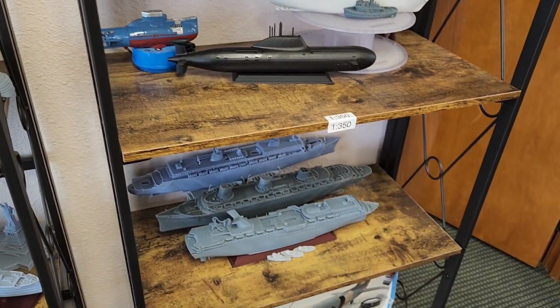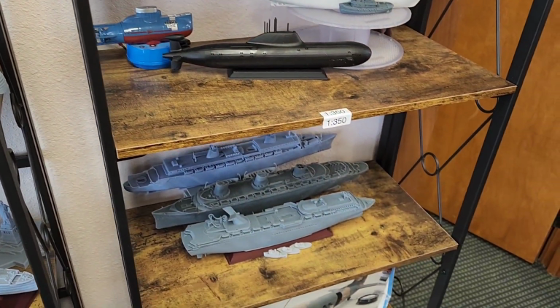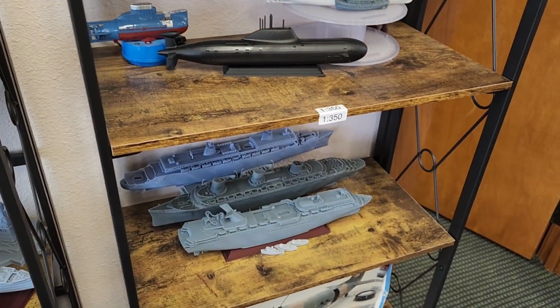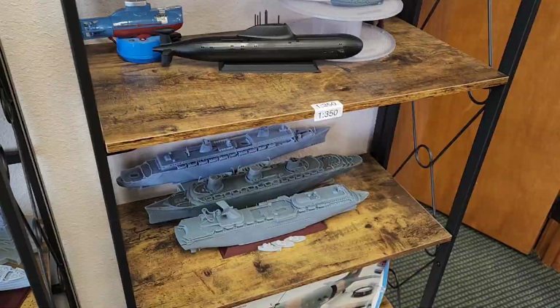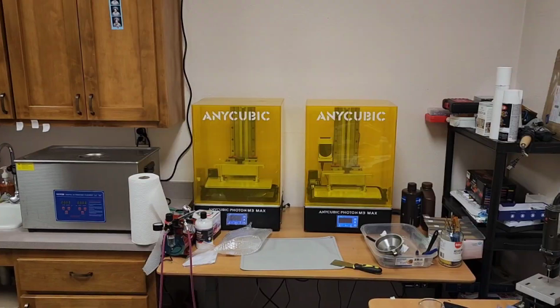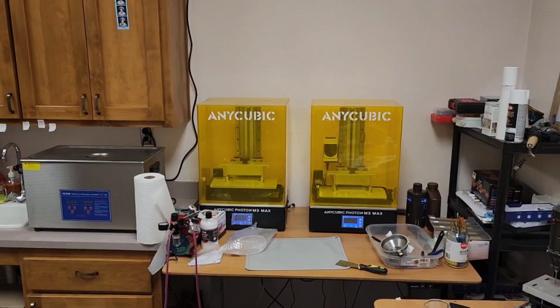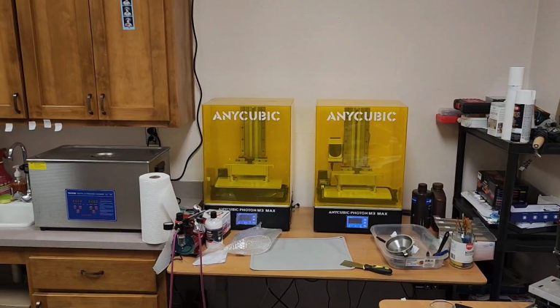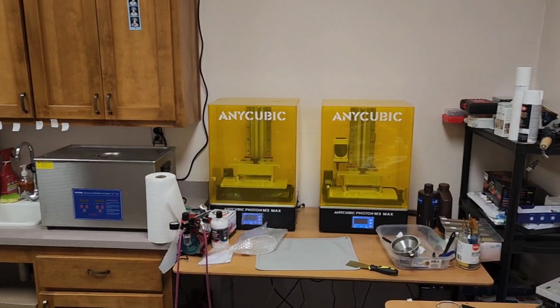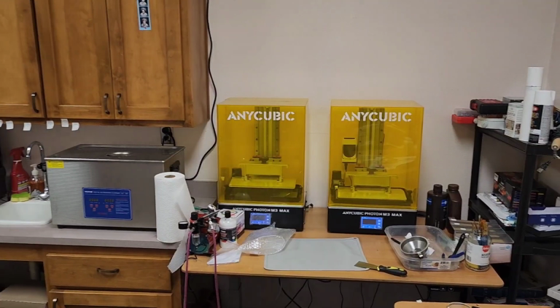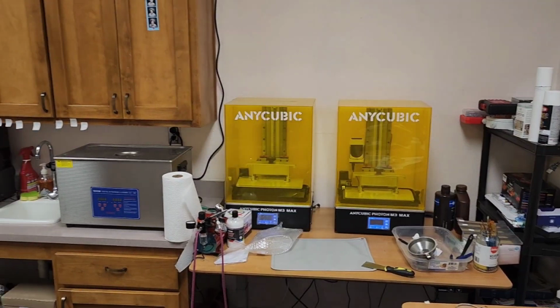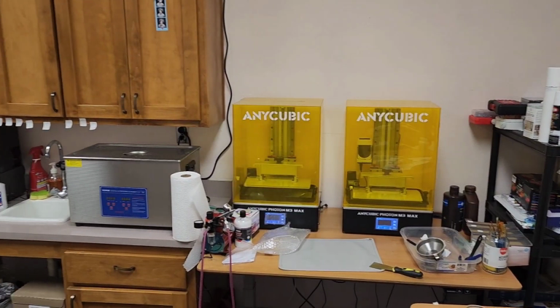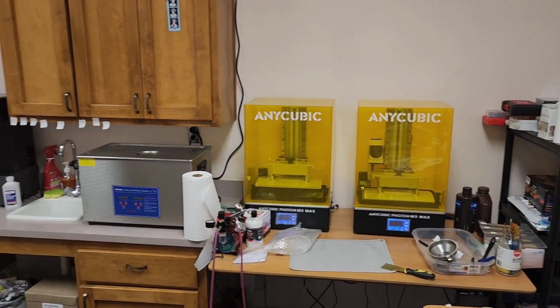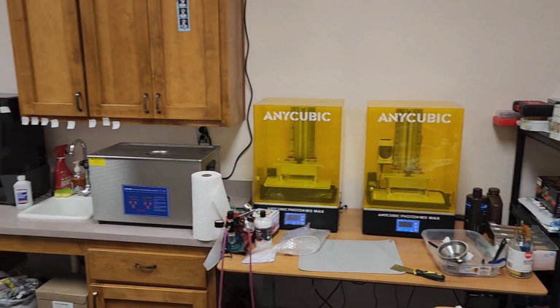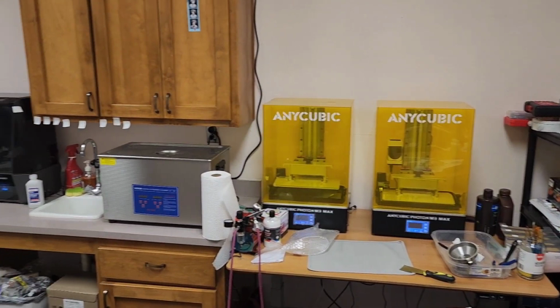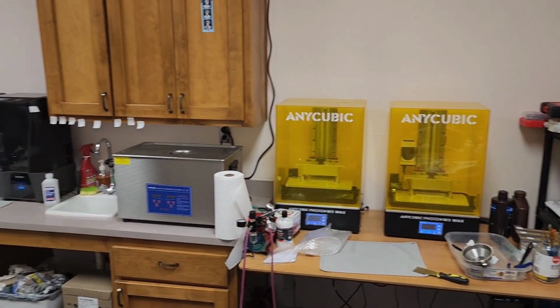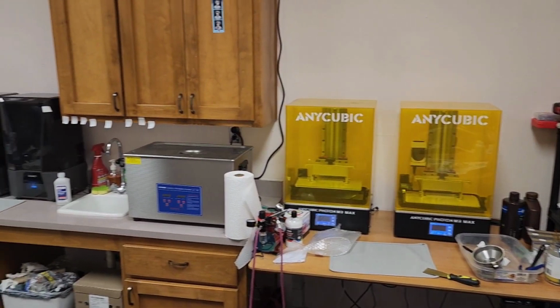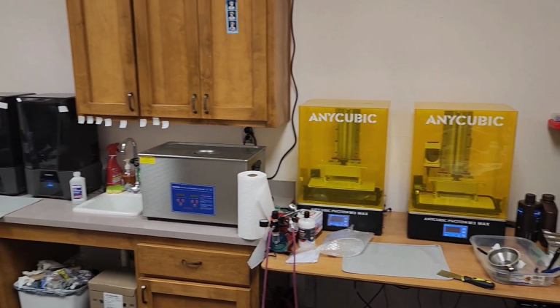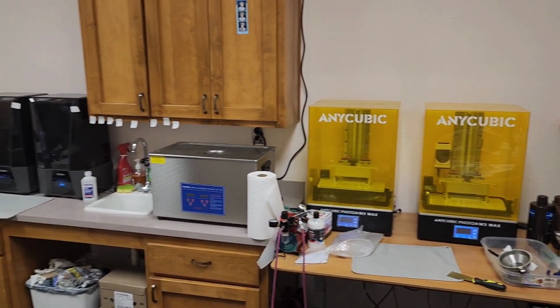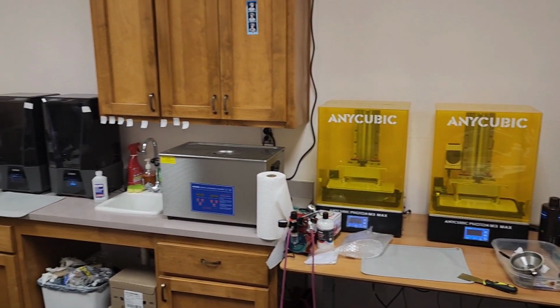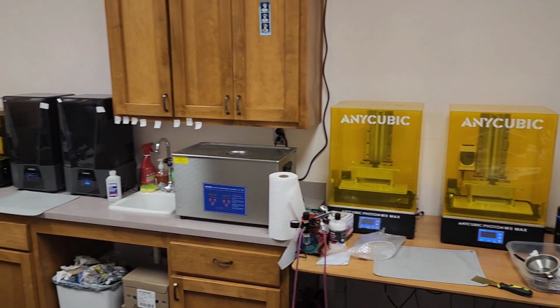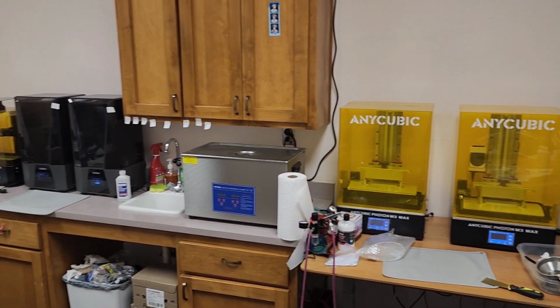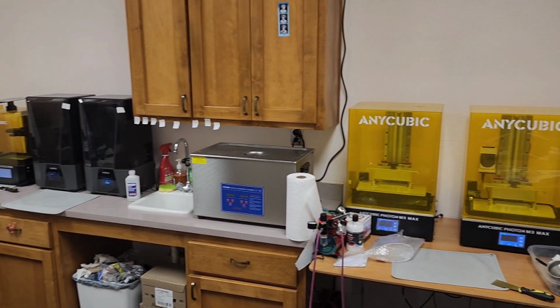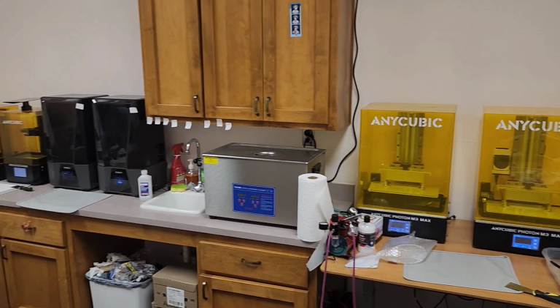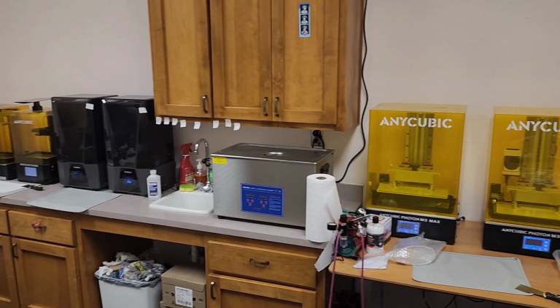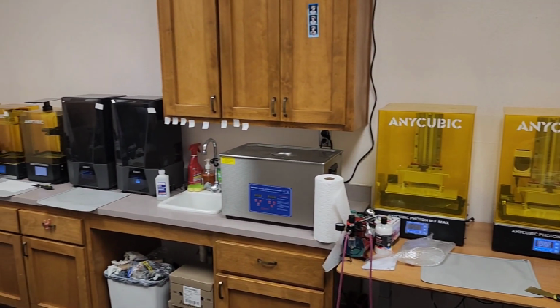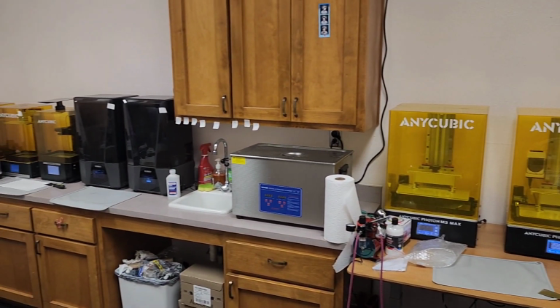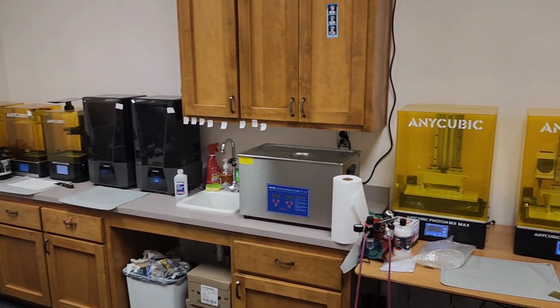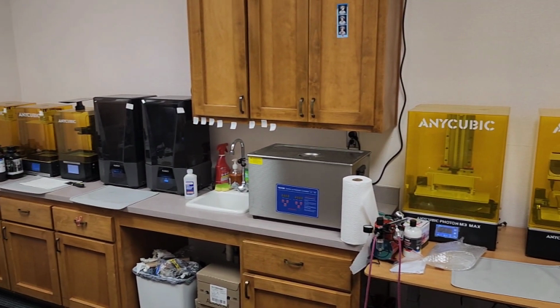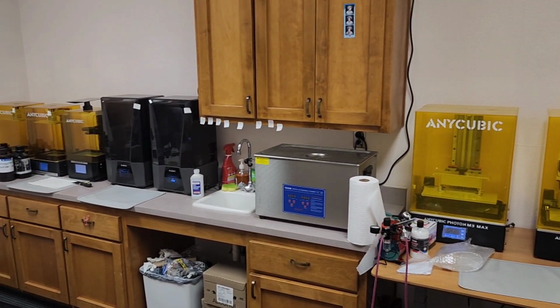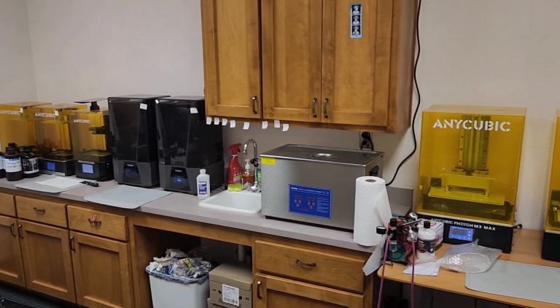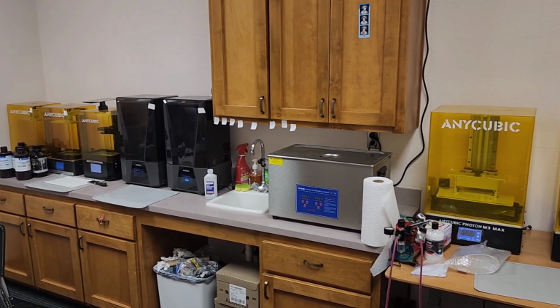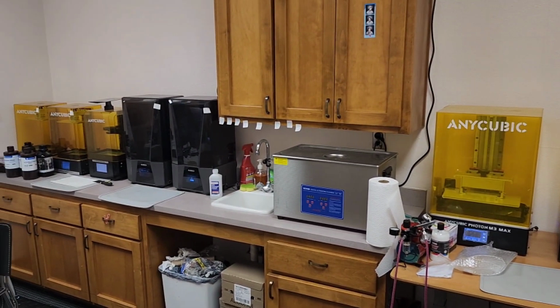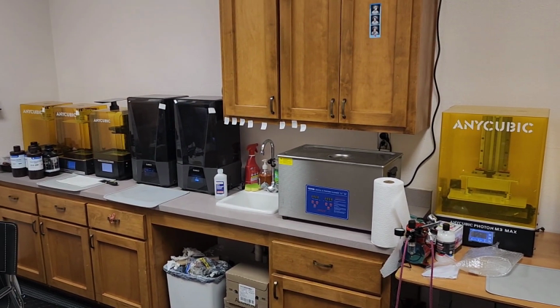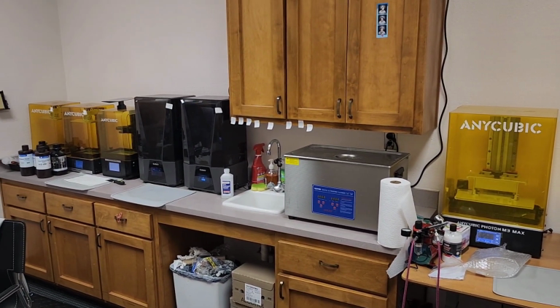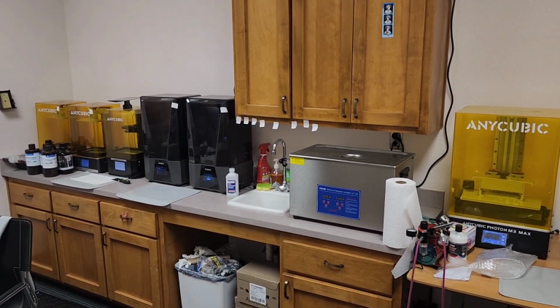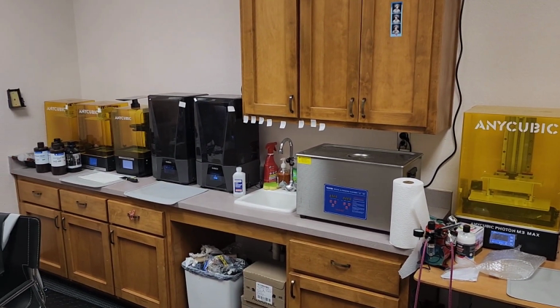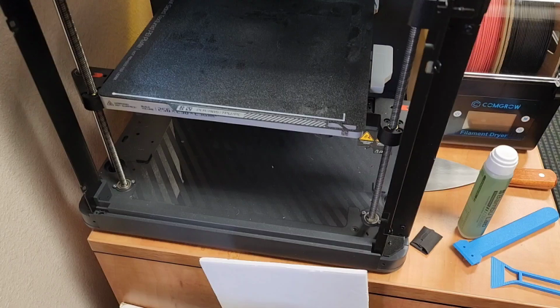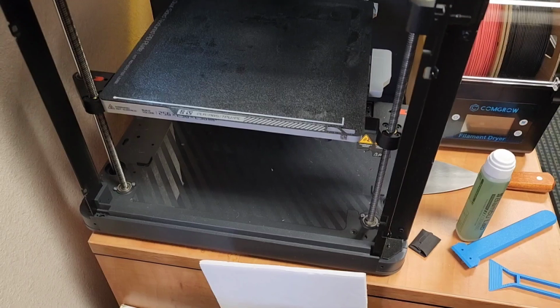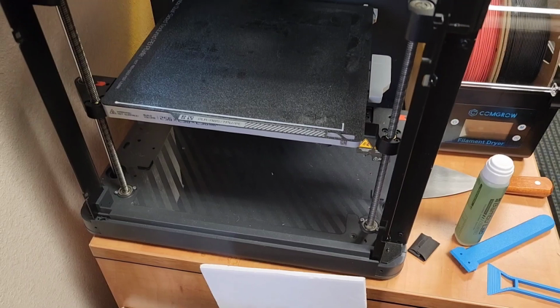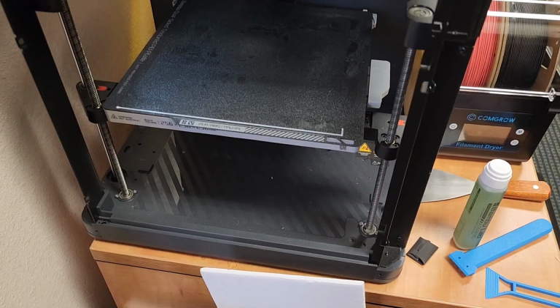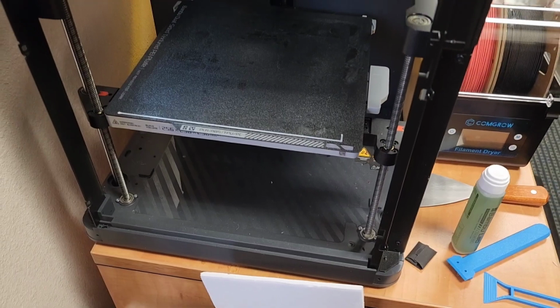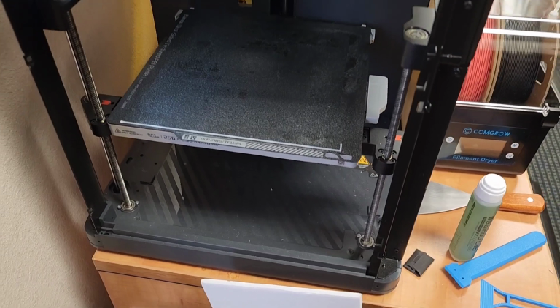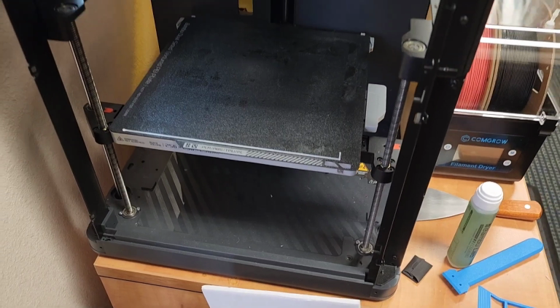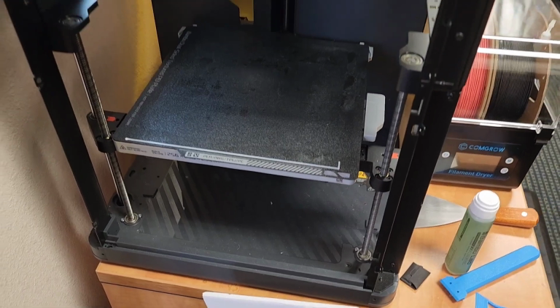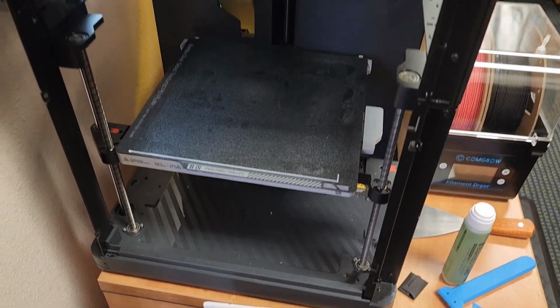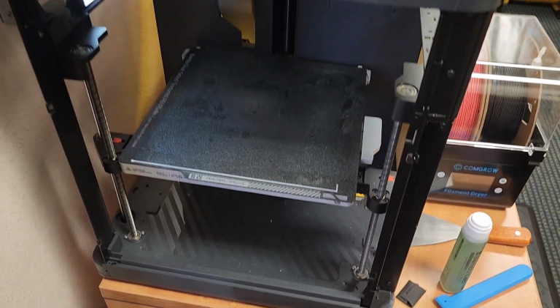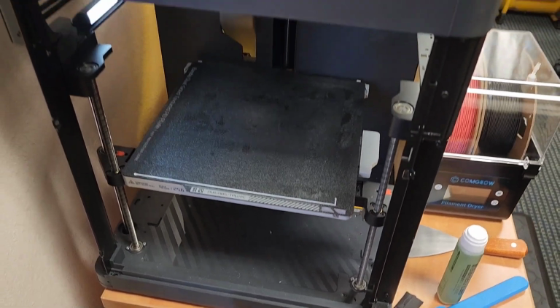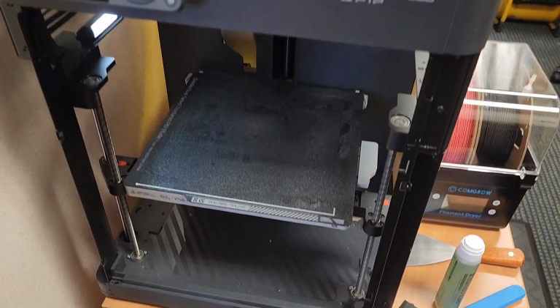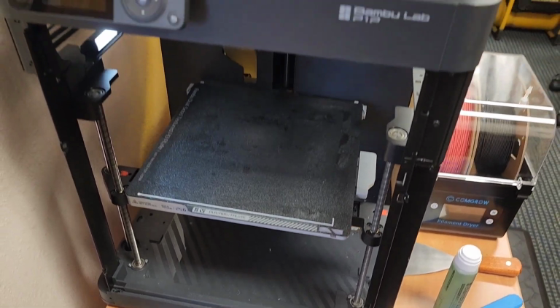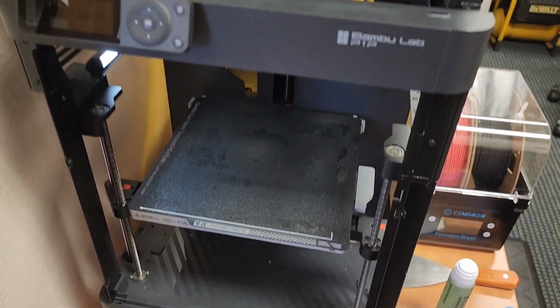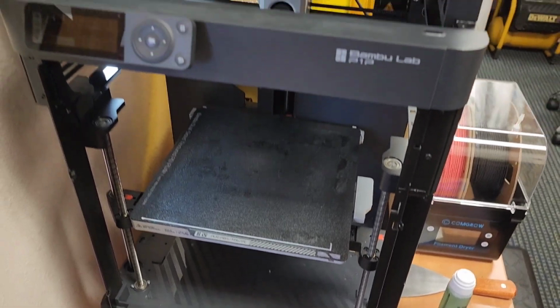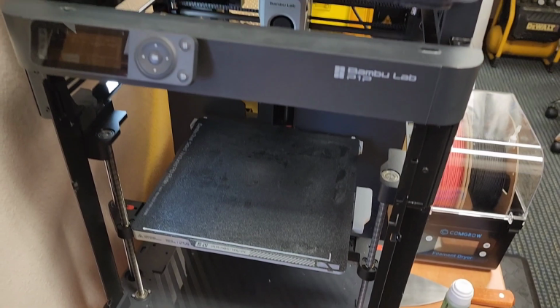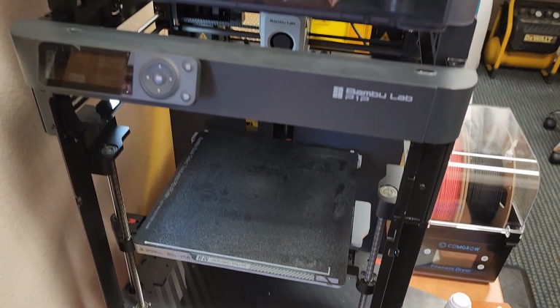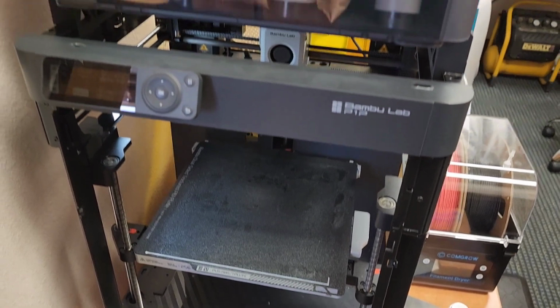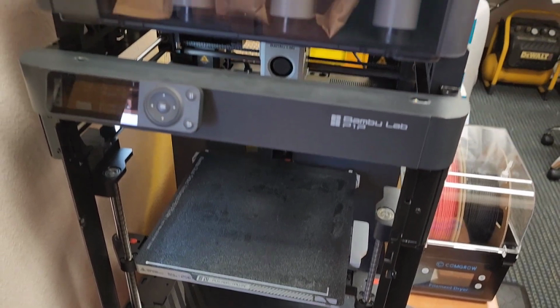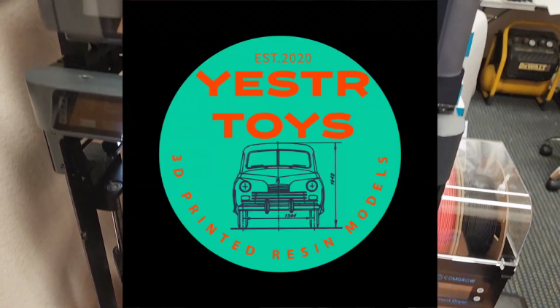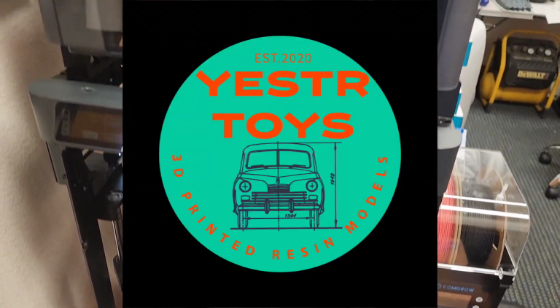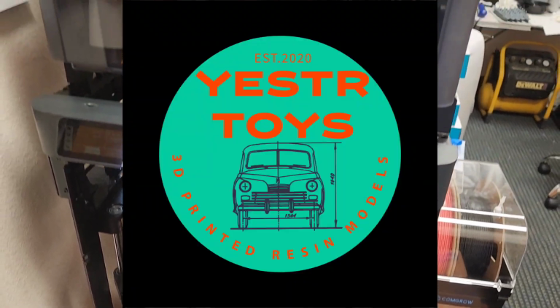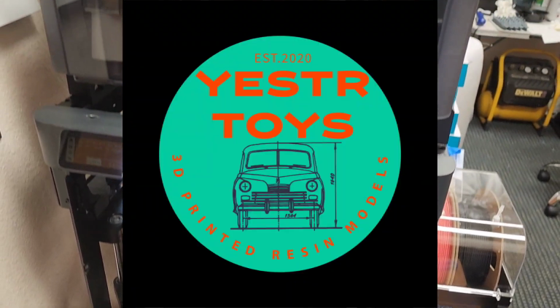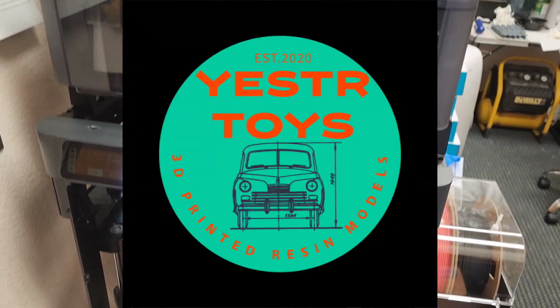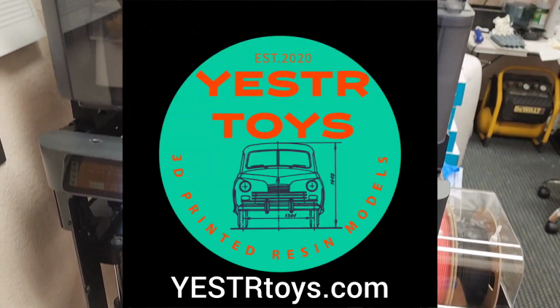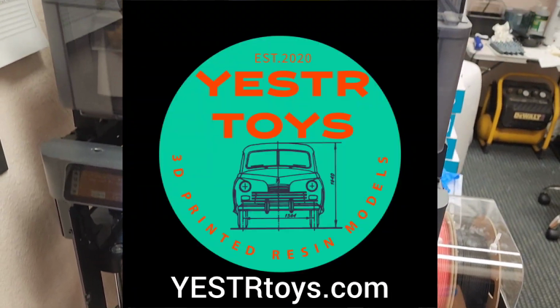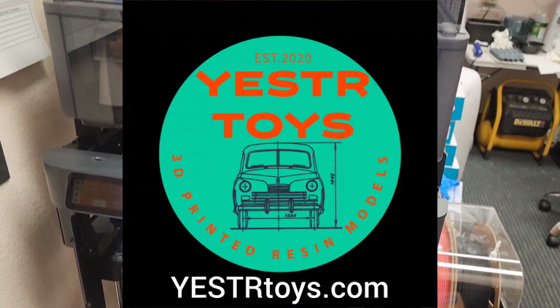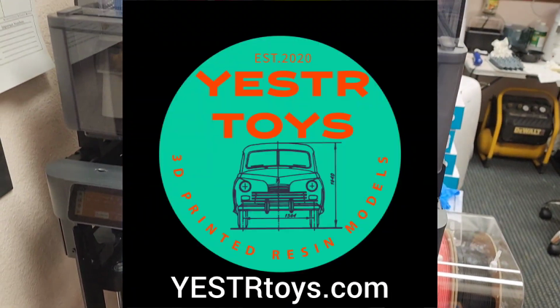If you'd like to see more, visit us on Facebook or check out our website, that's spelled Y-E-S-T-R toys dot com. Cheers!